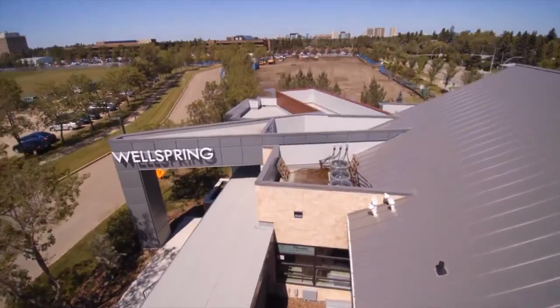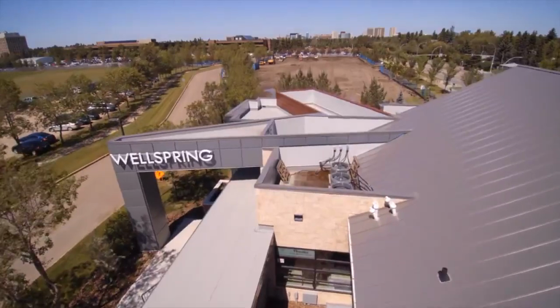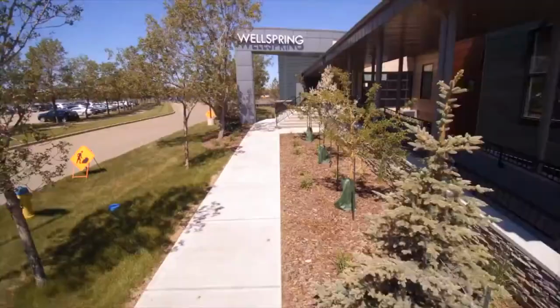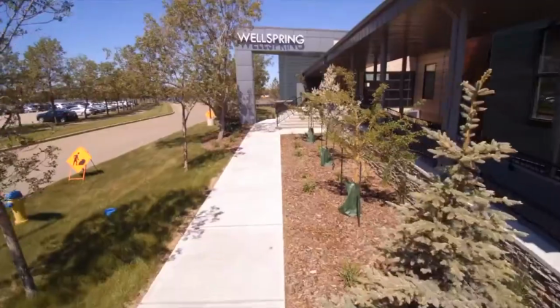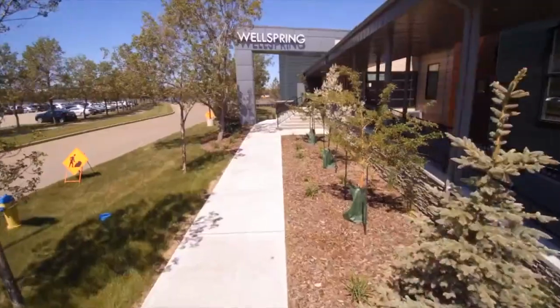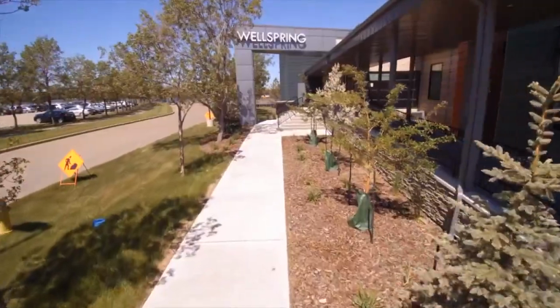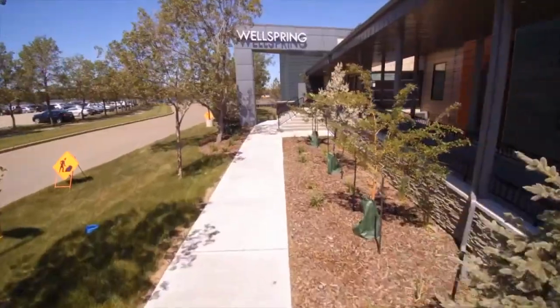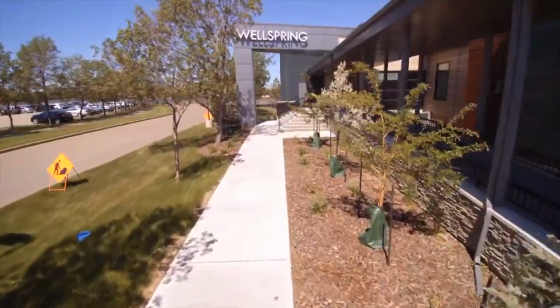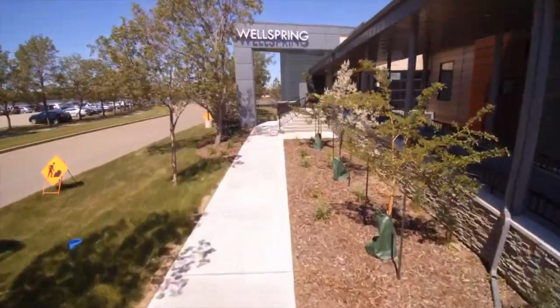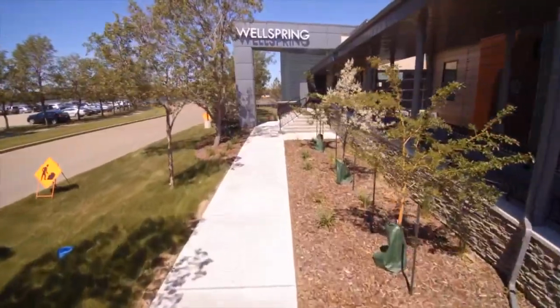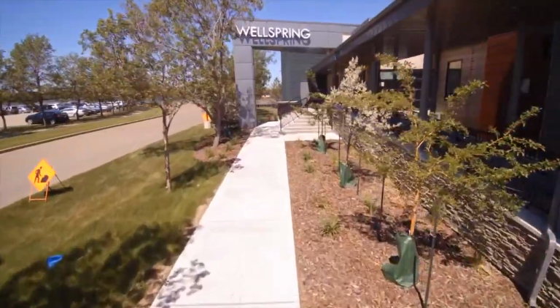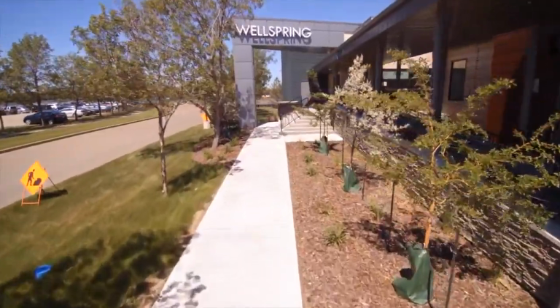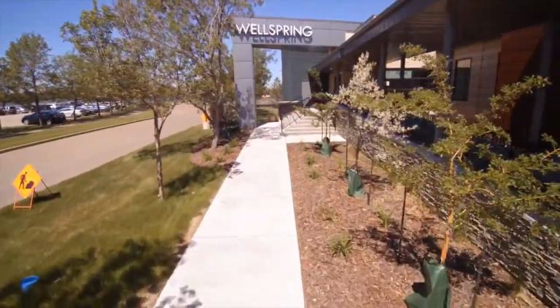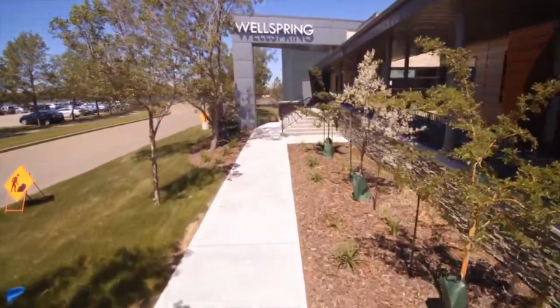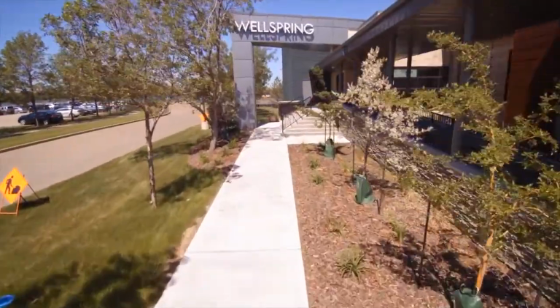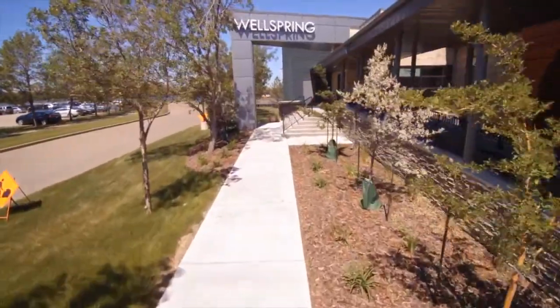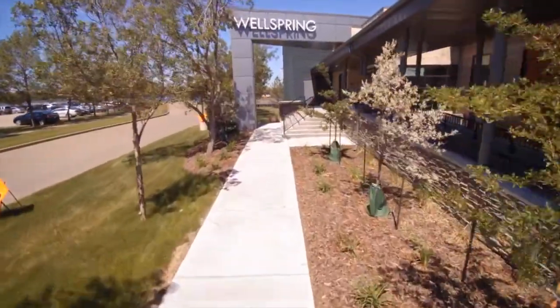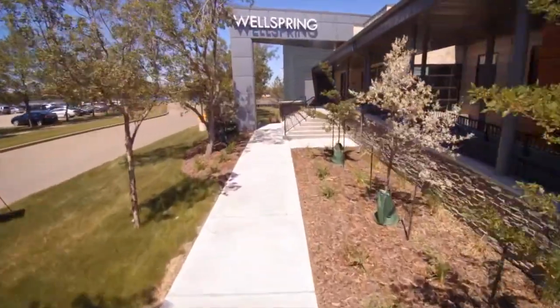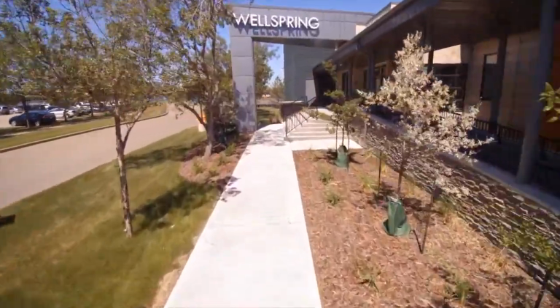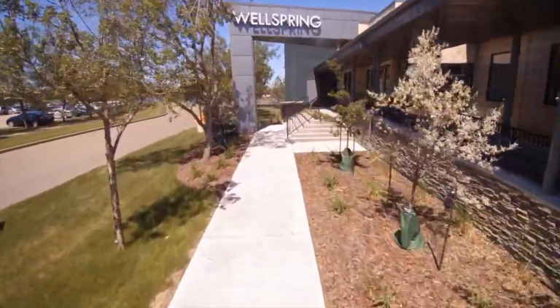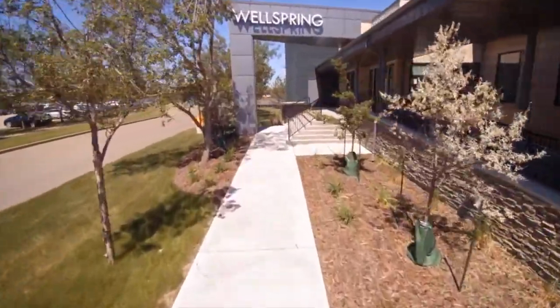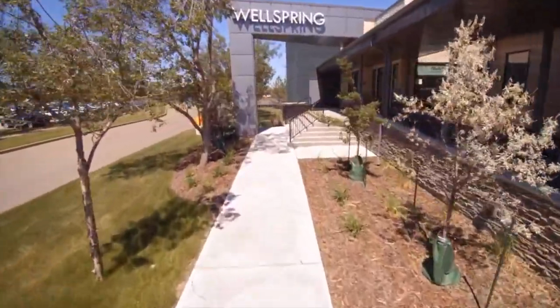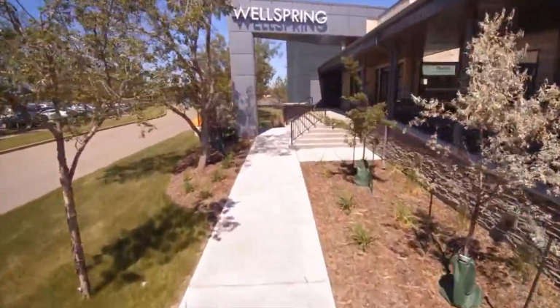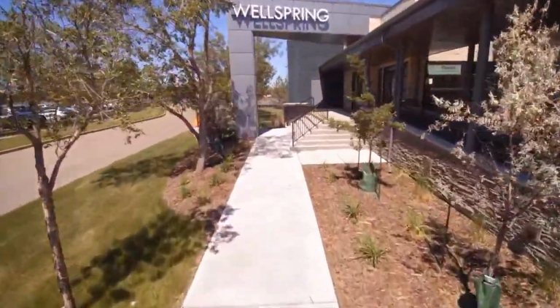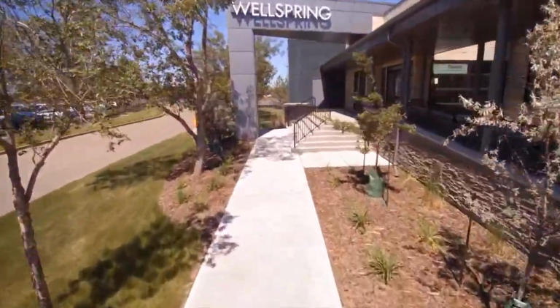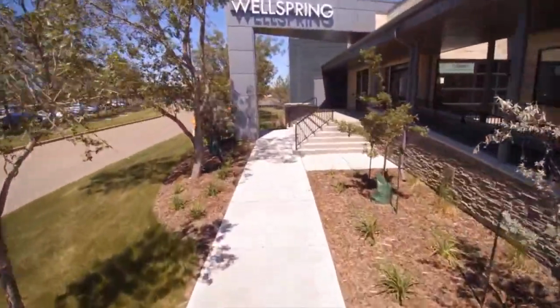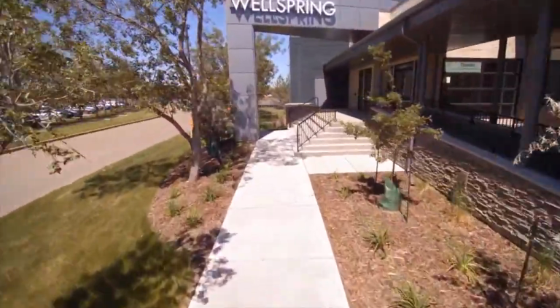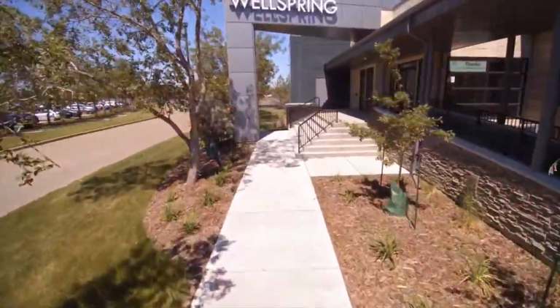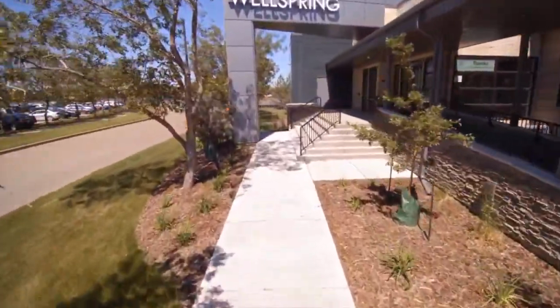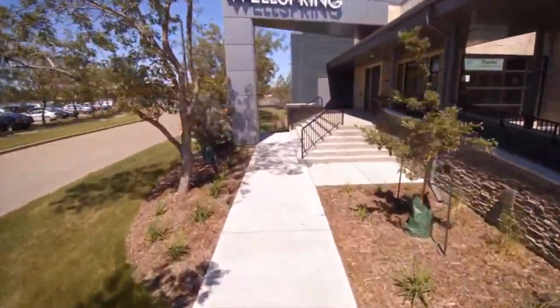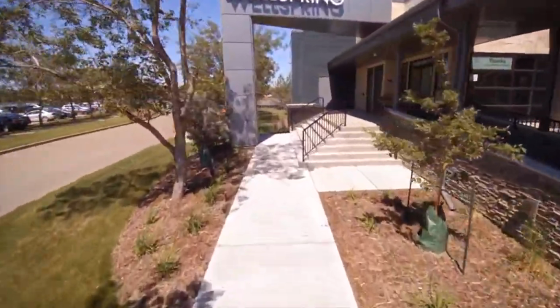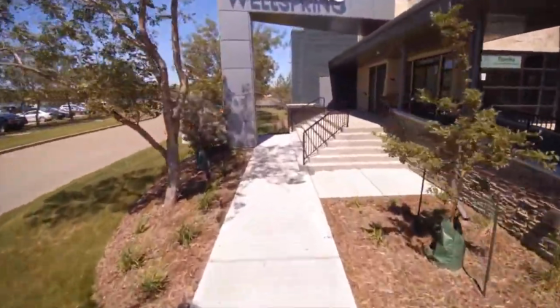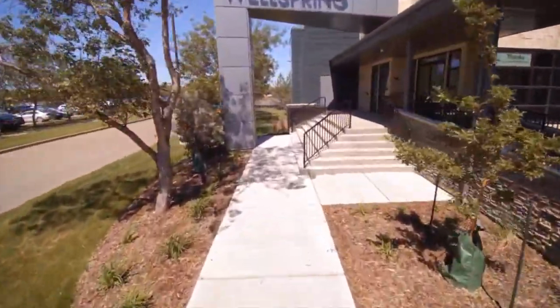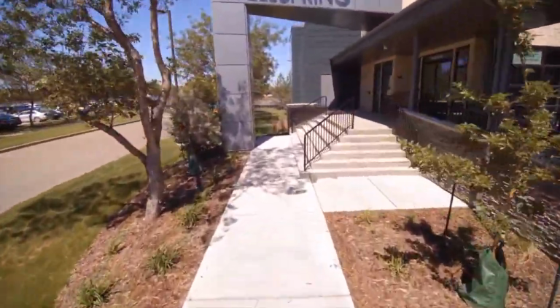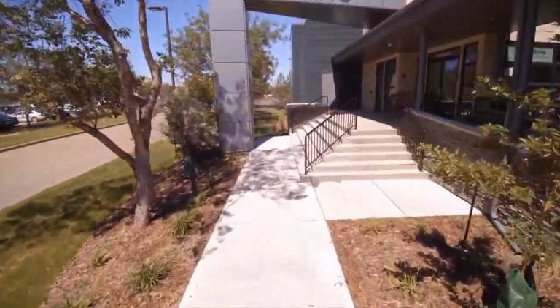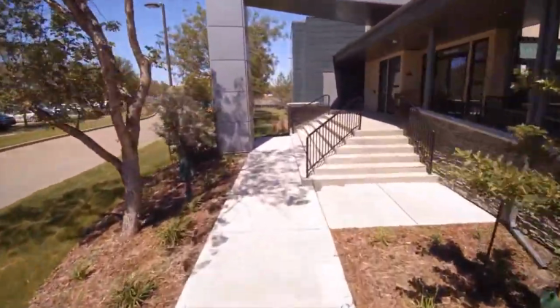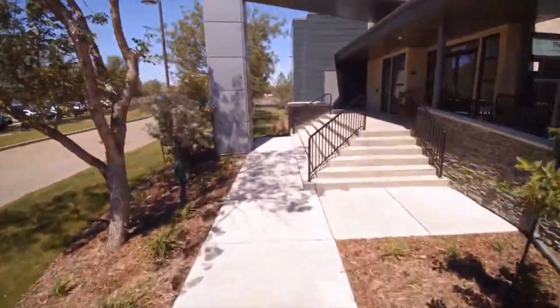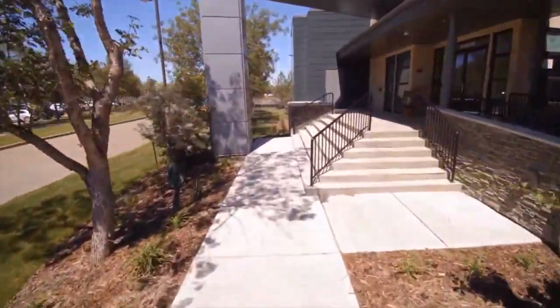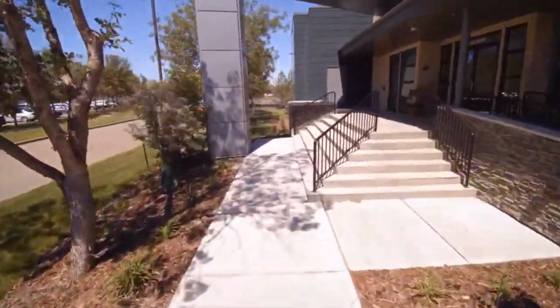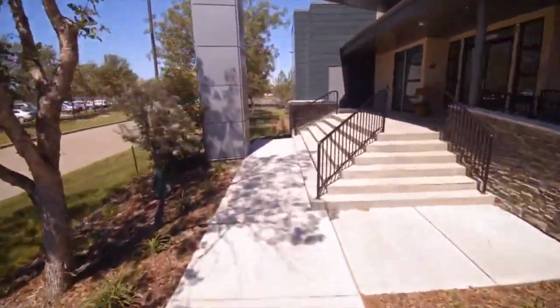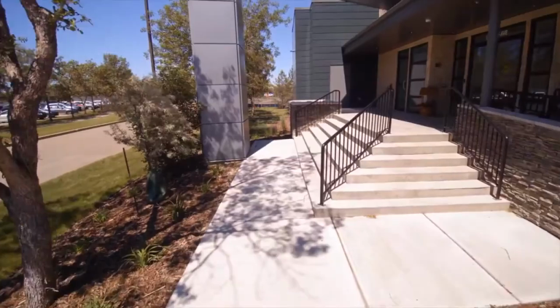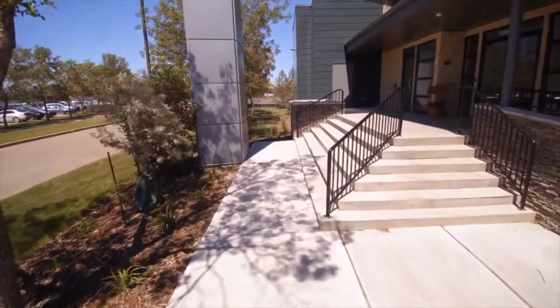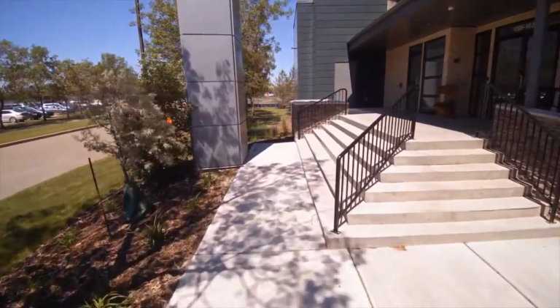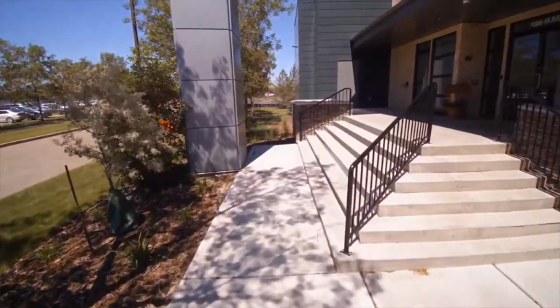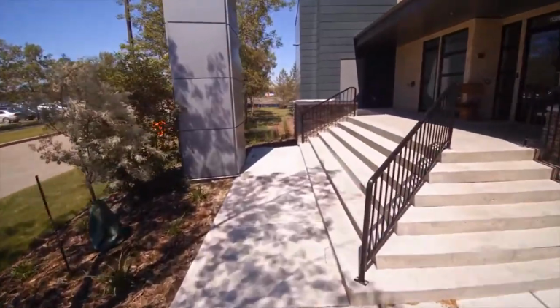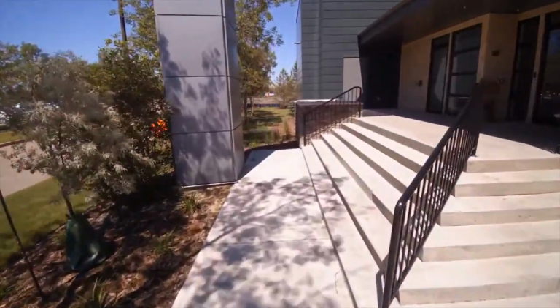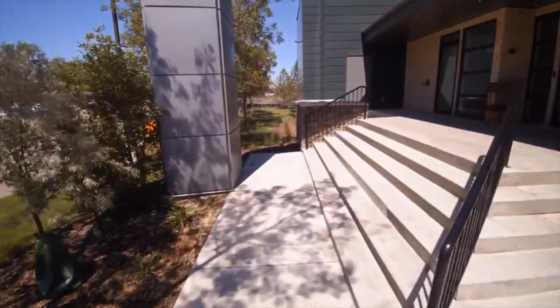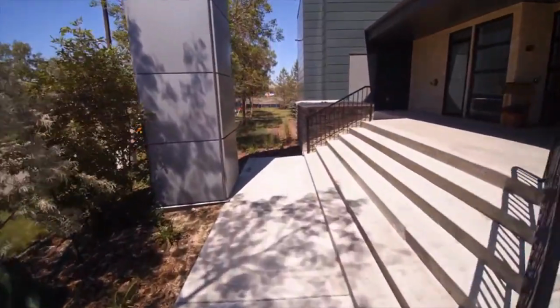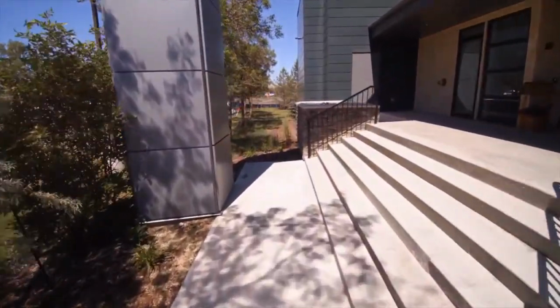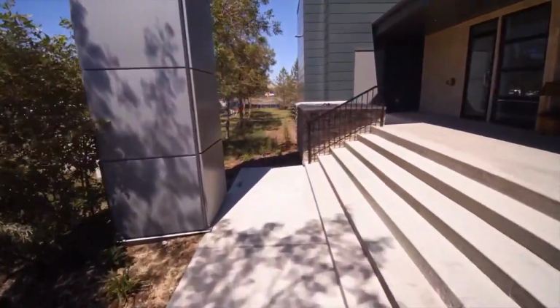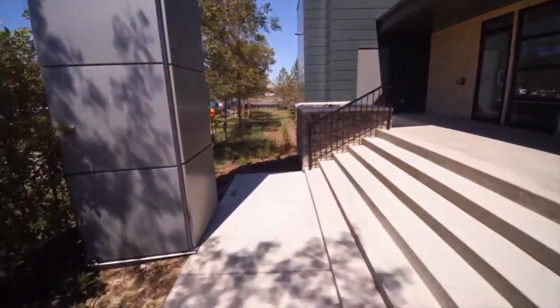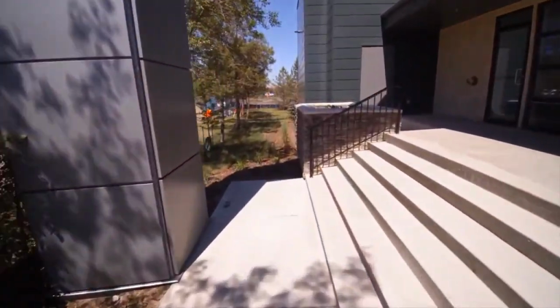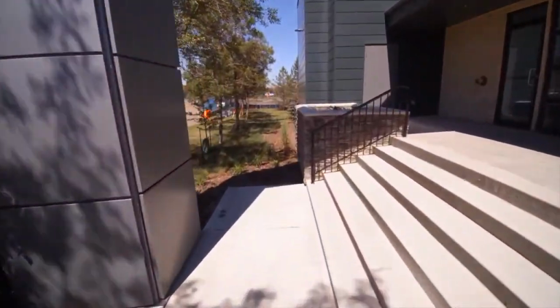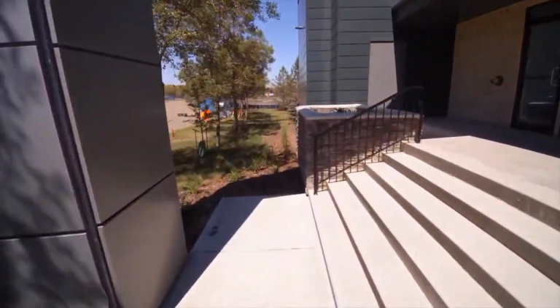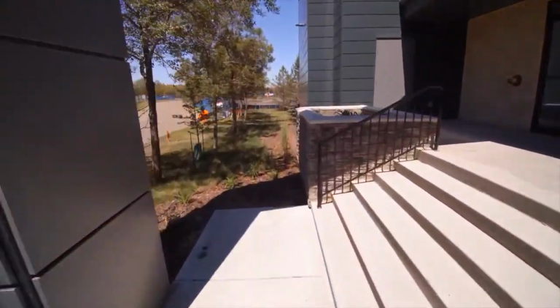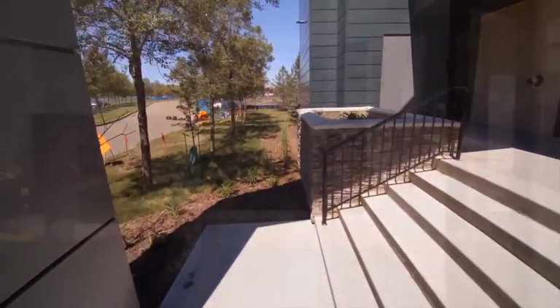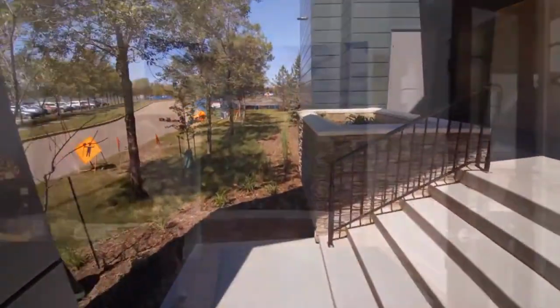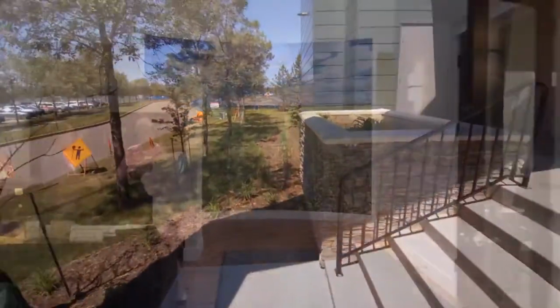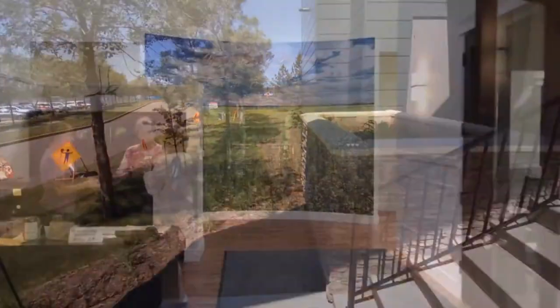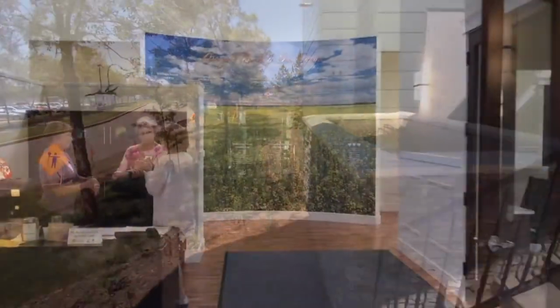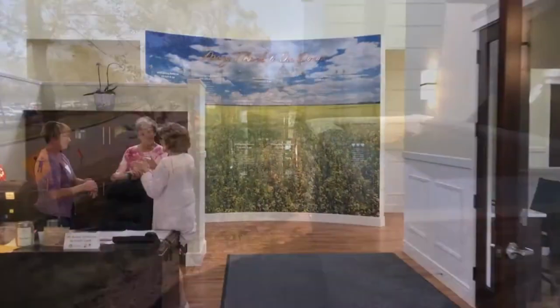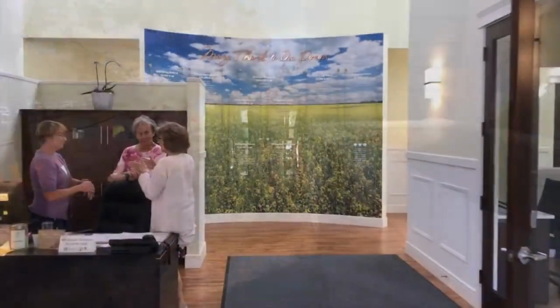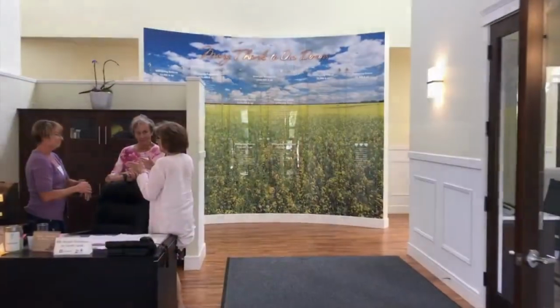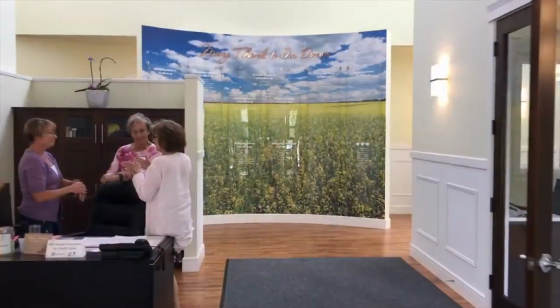Hello, my name is Dr. Marilyn Humbley and I'd like to thank you for joining me on this virtual tour of Wellspring Edmonton.